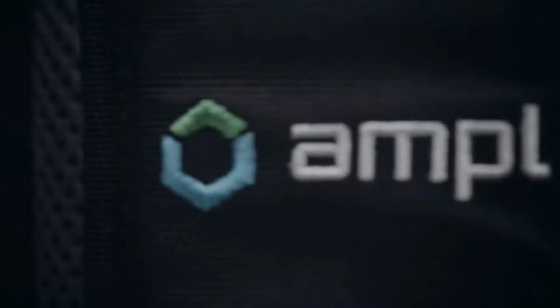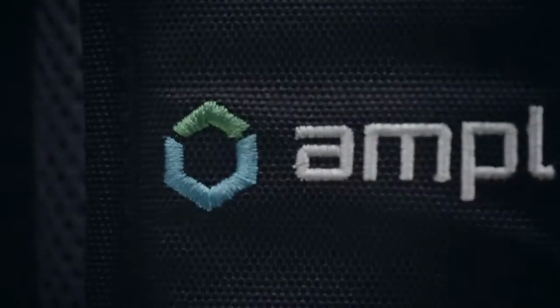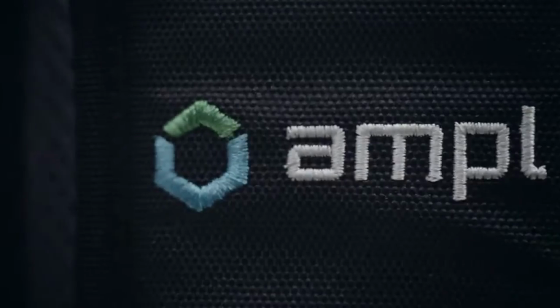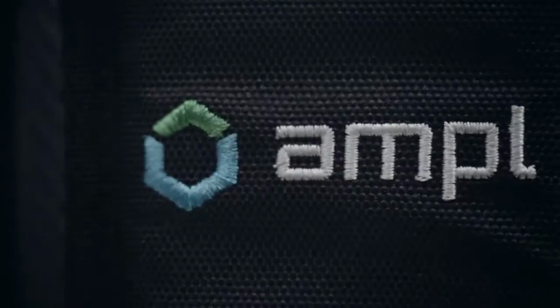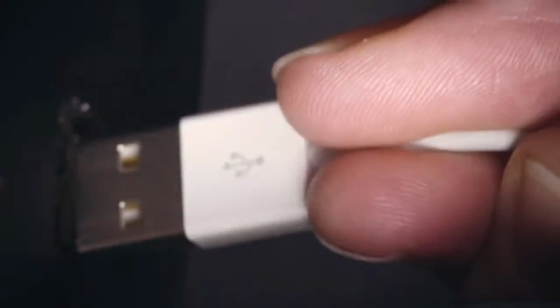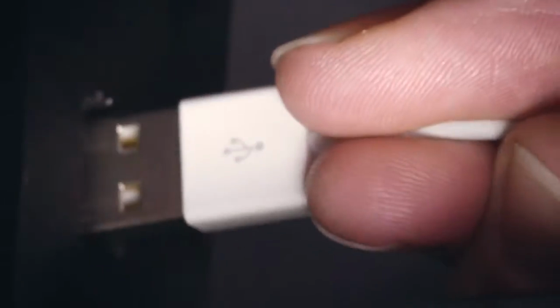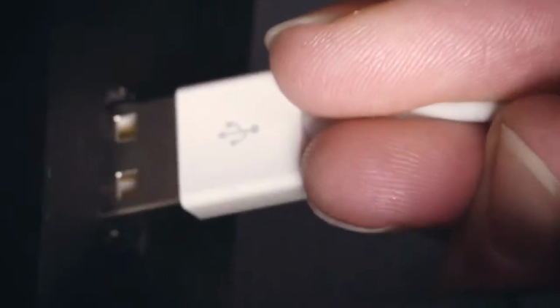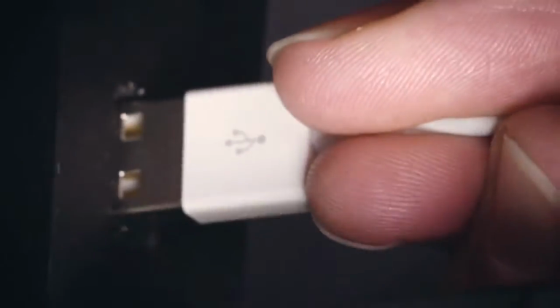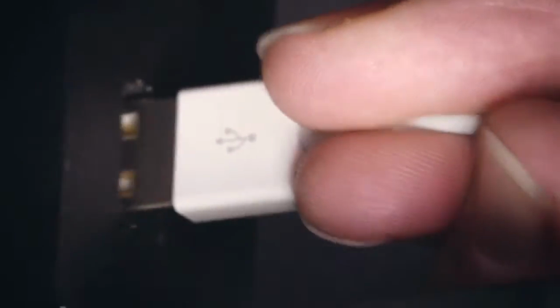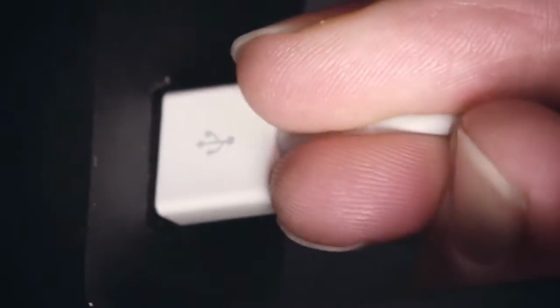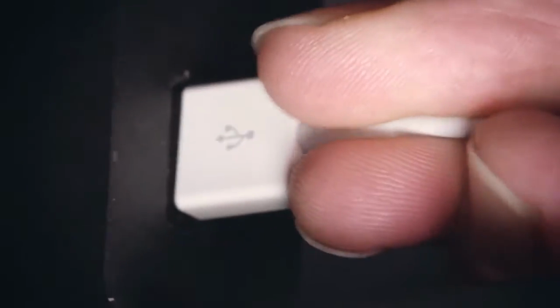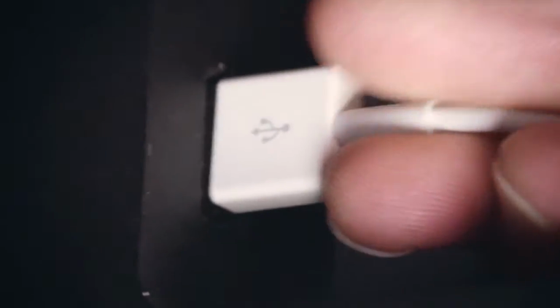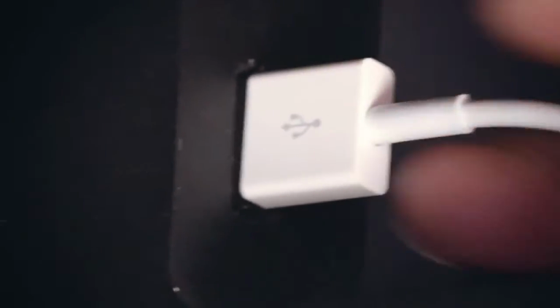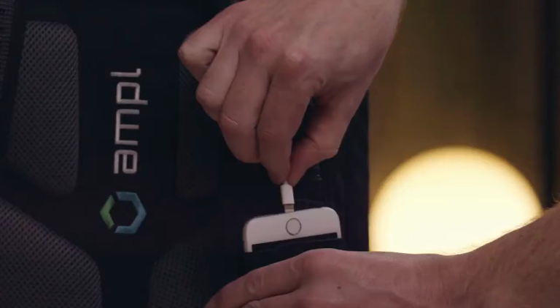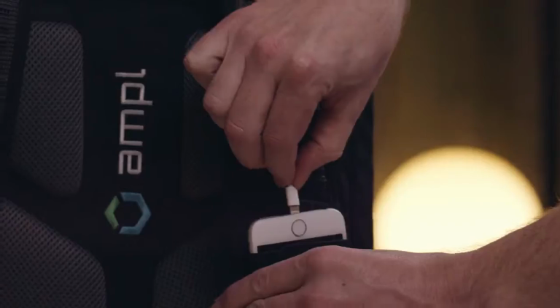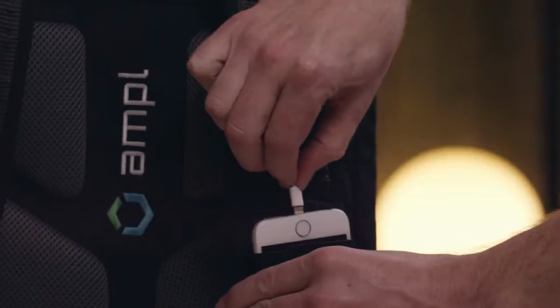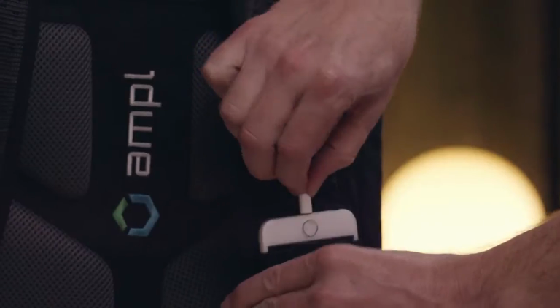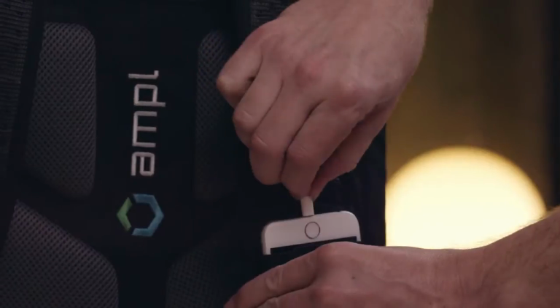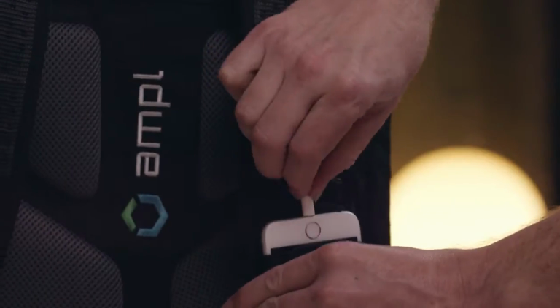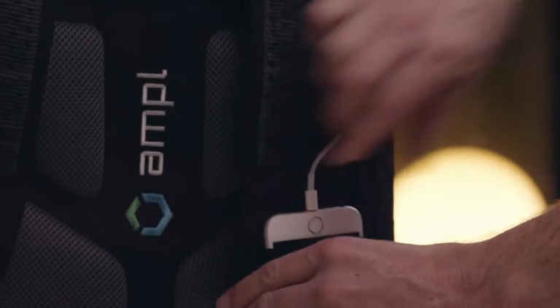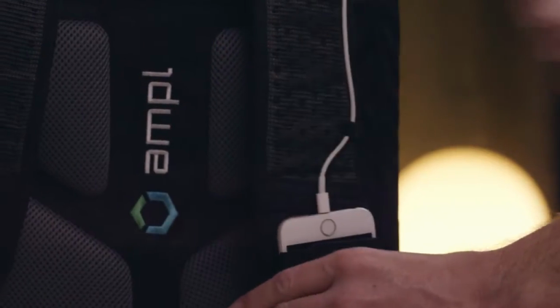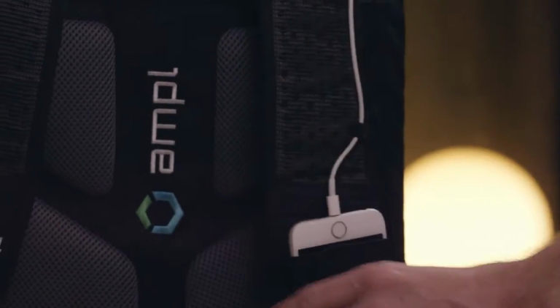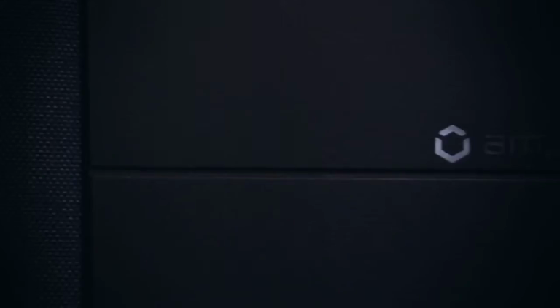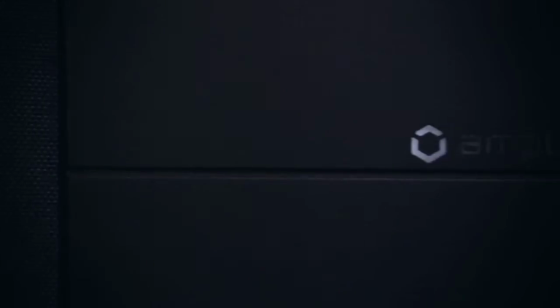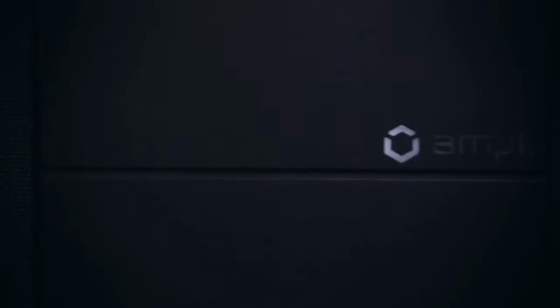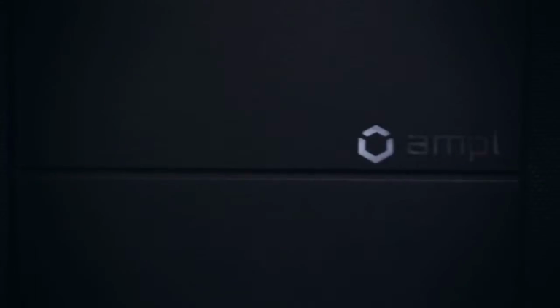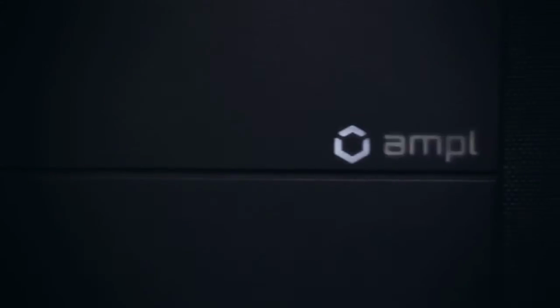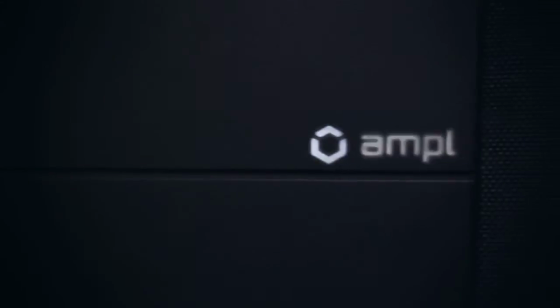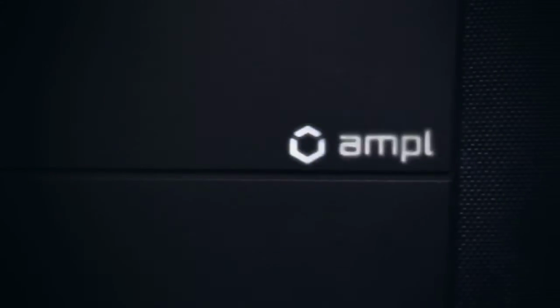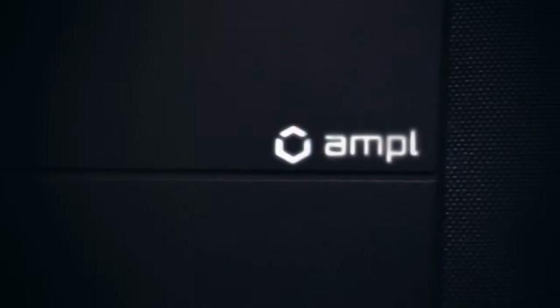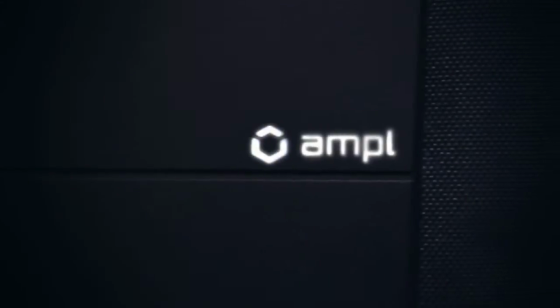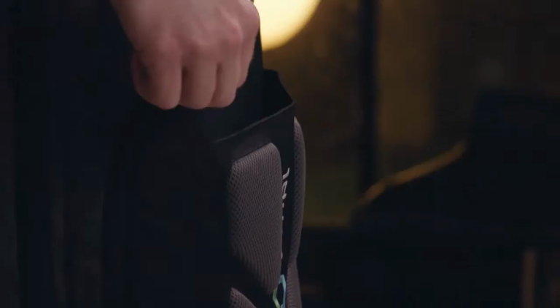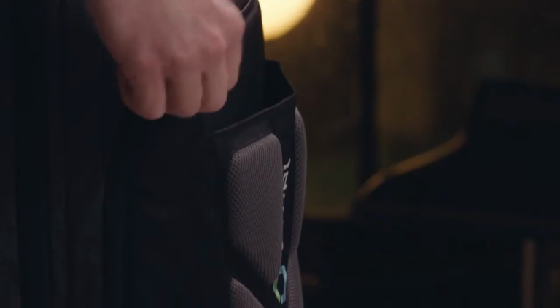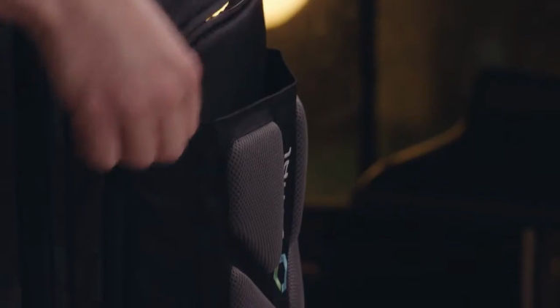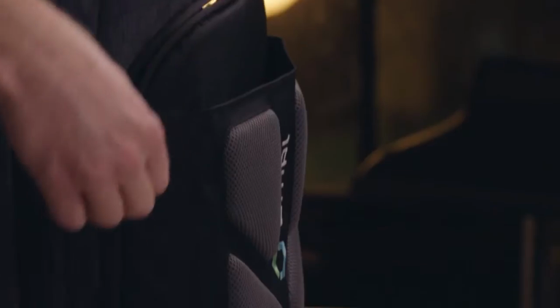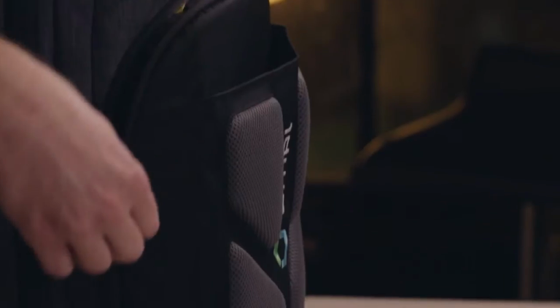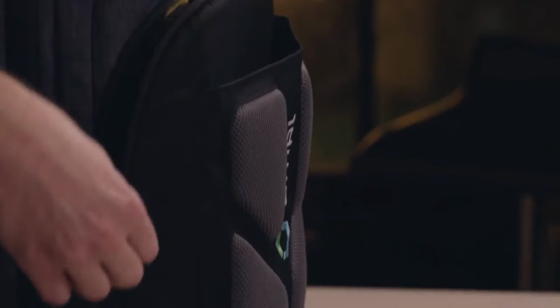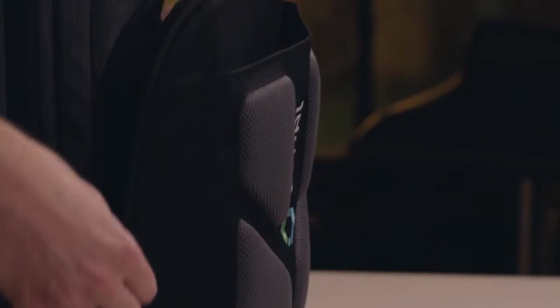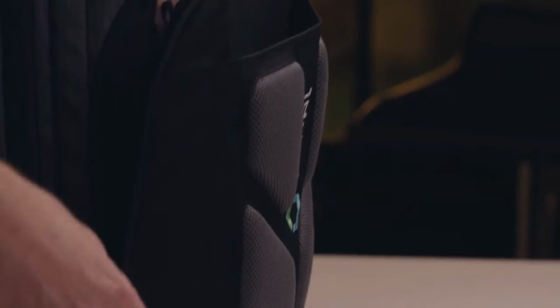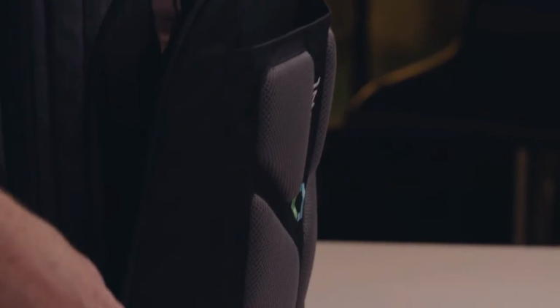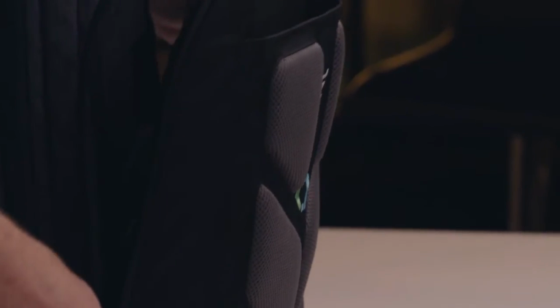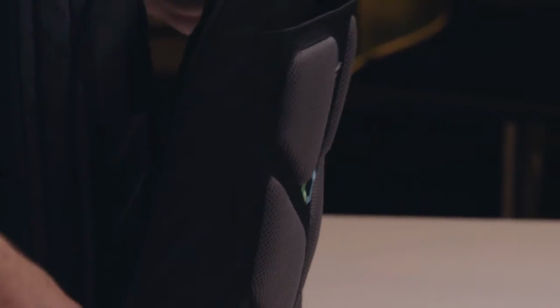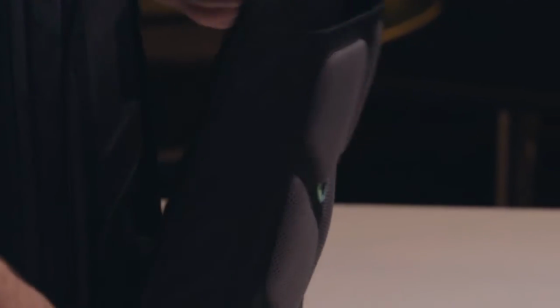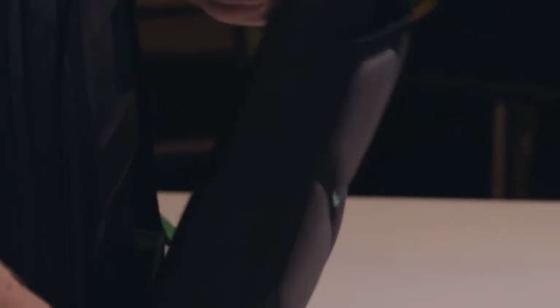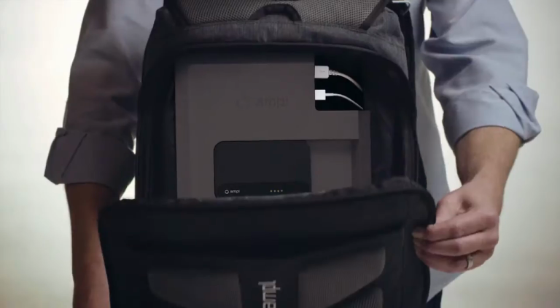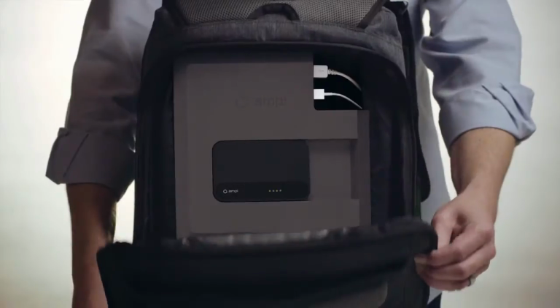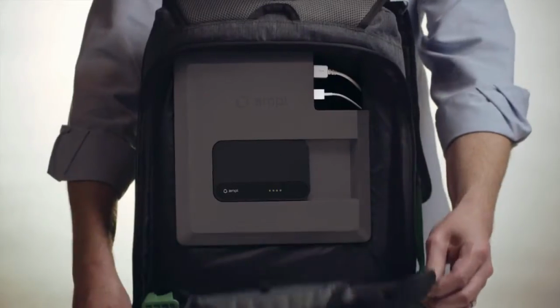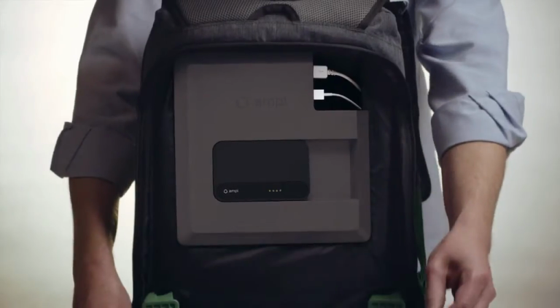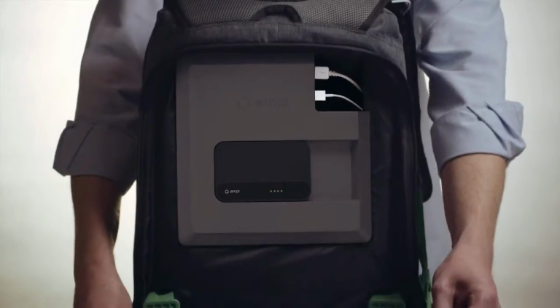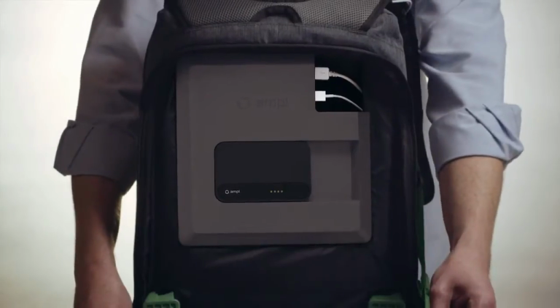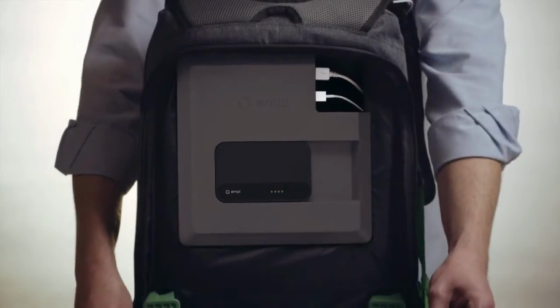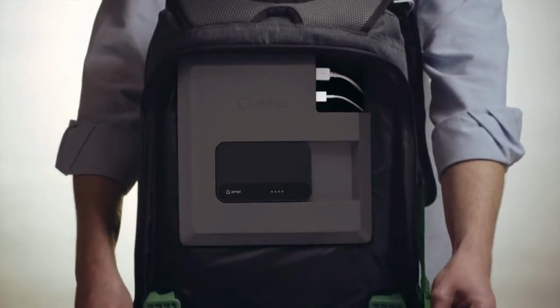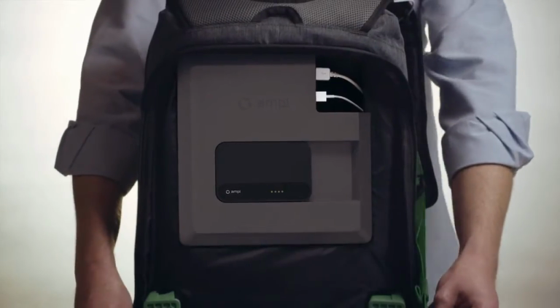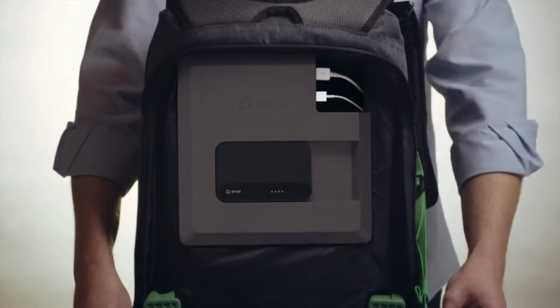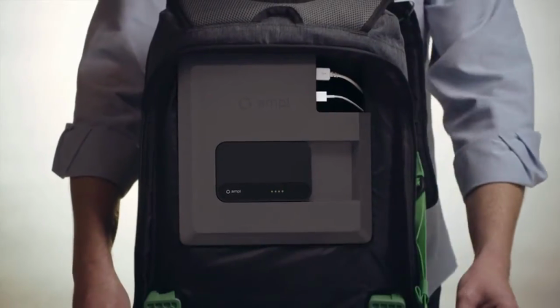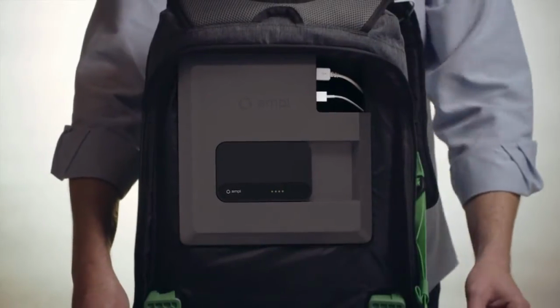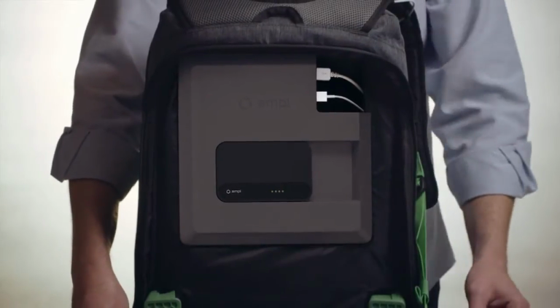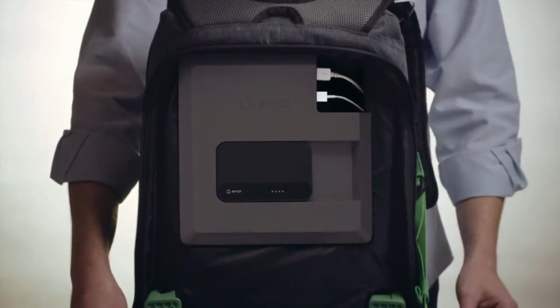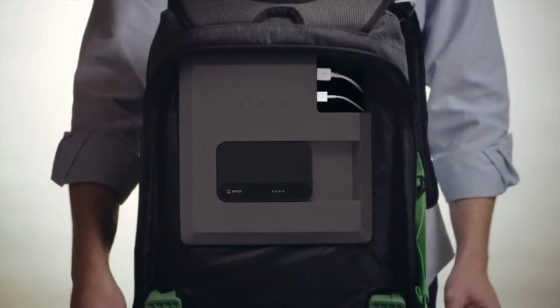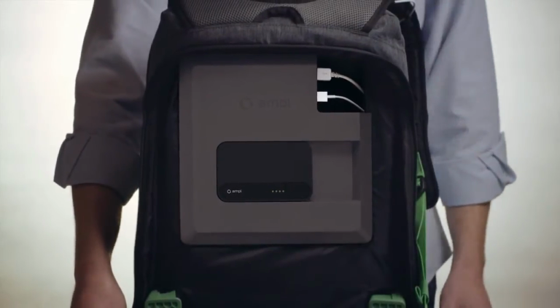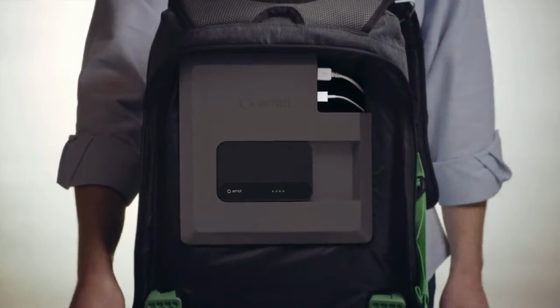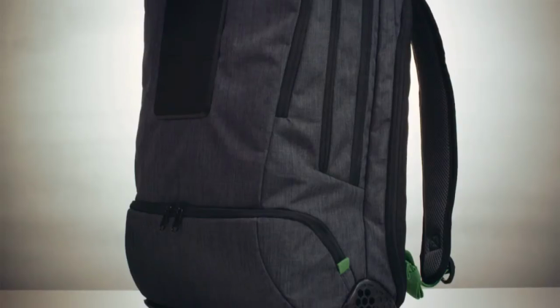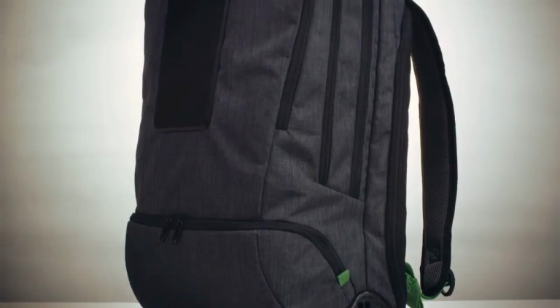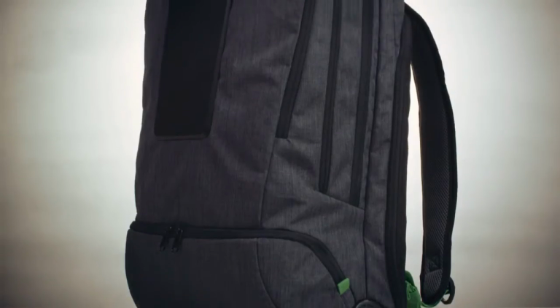We're proud to introduce the Ample Smart Backpack, the world's most advanced portable charging solution integrated directly into the fabric of a bag.